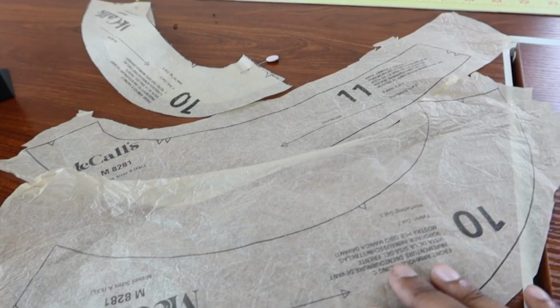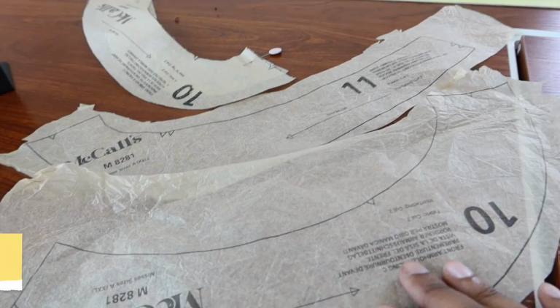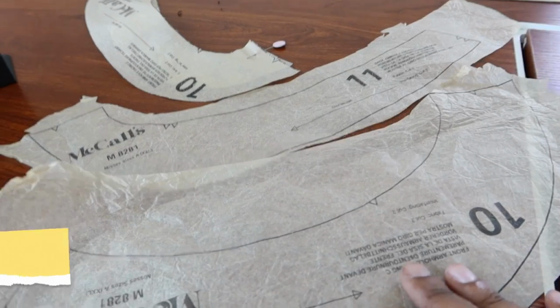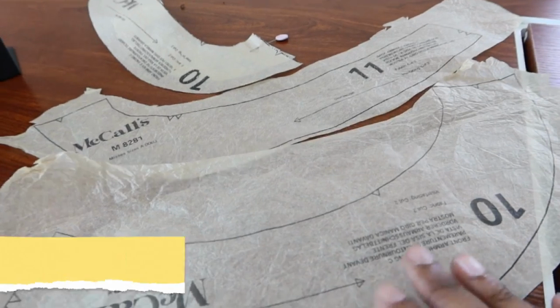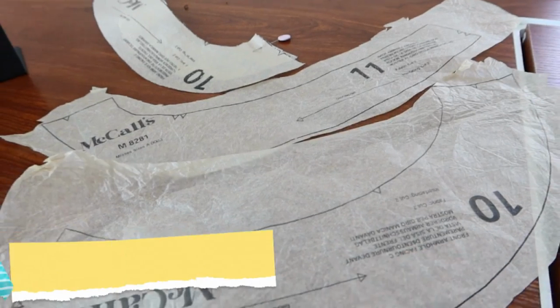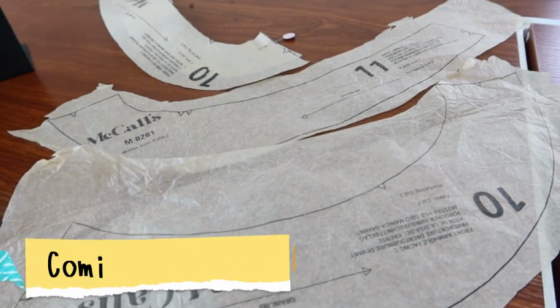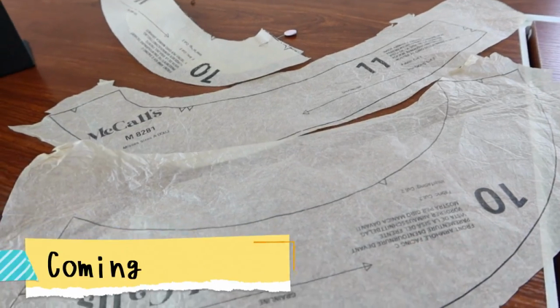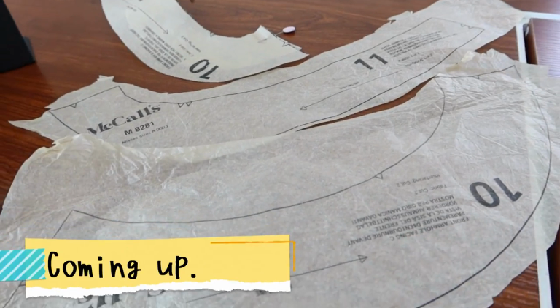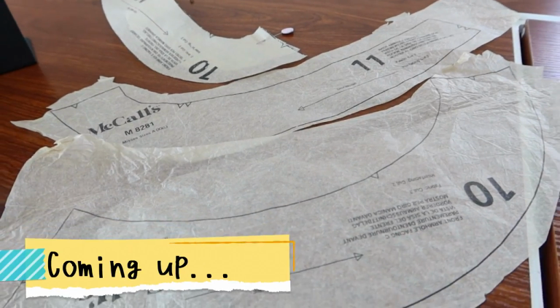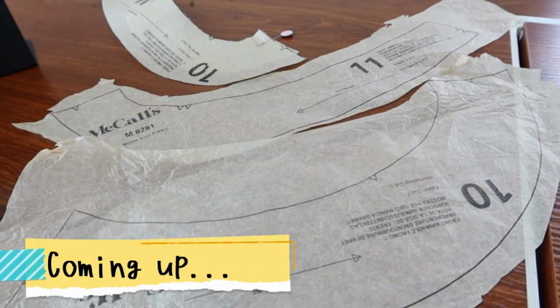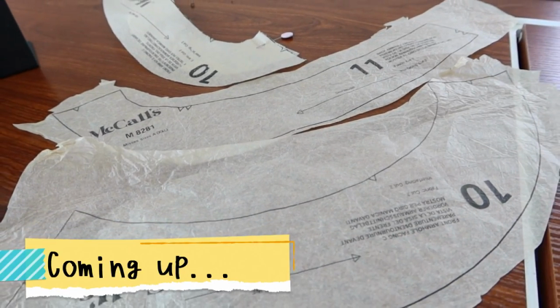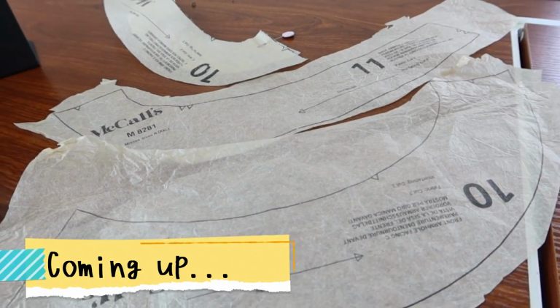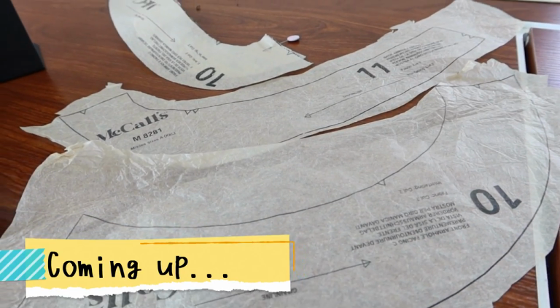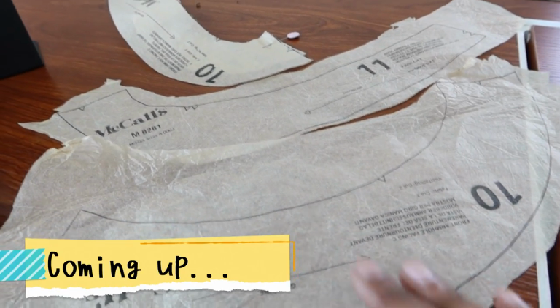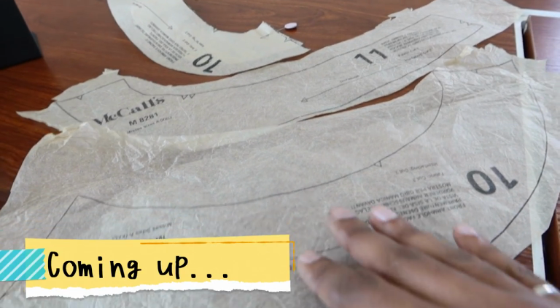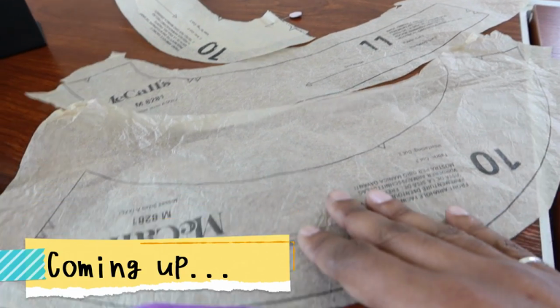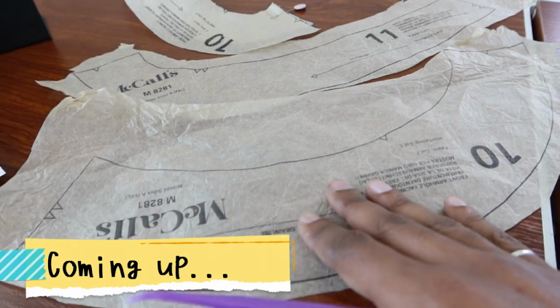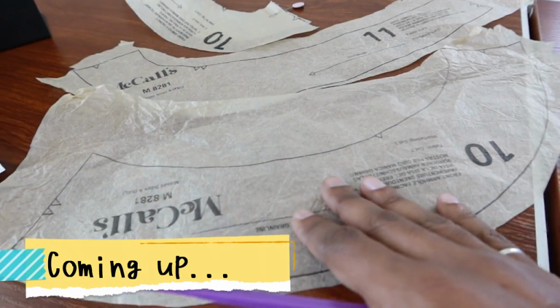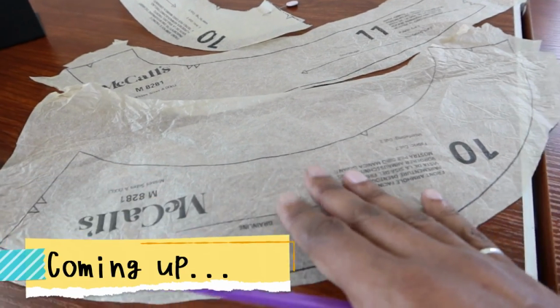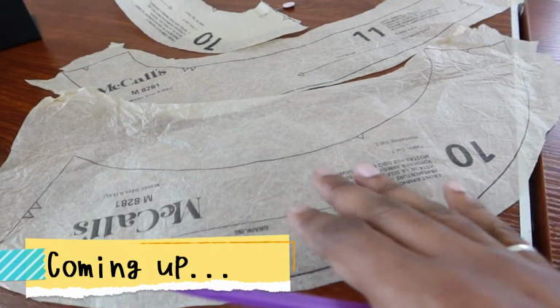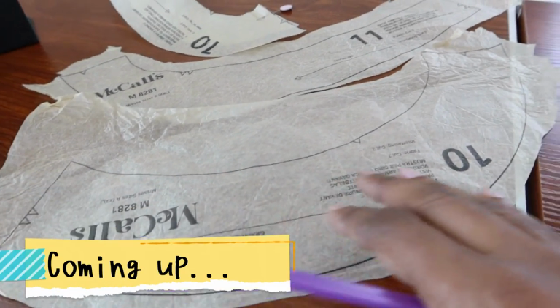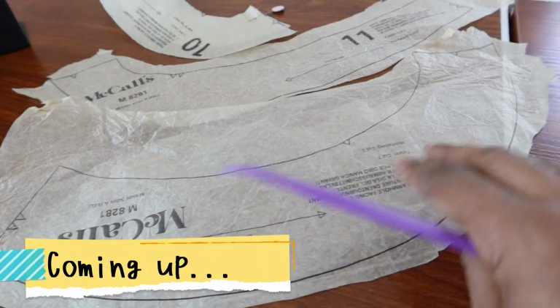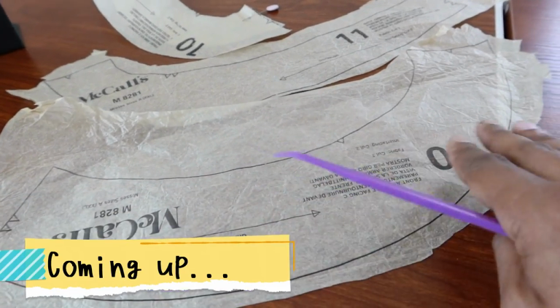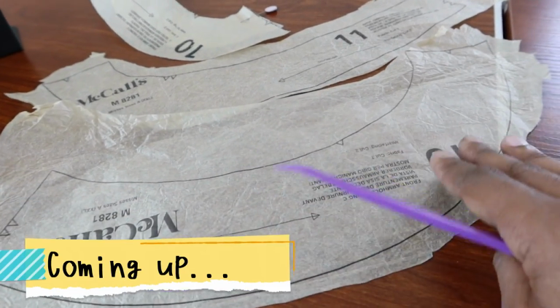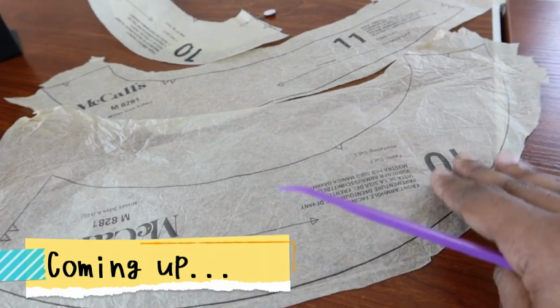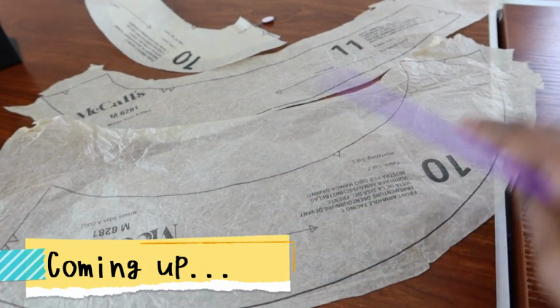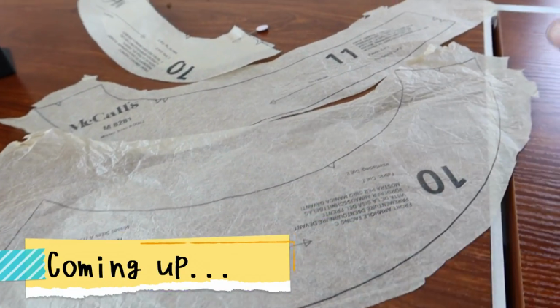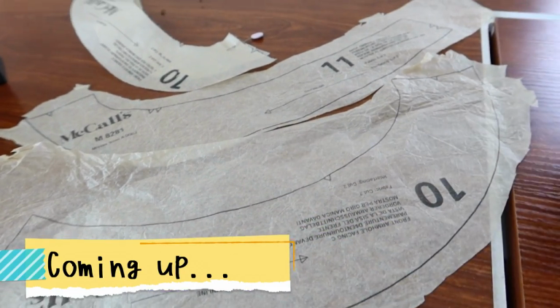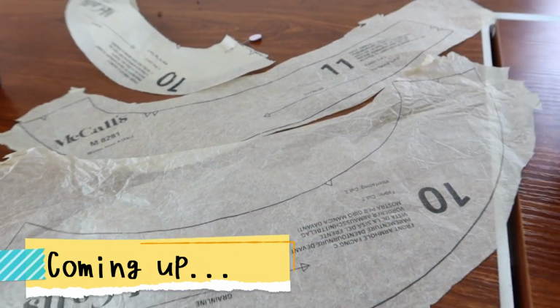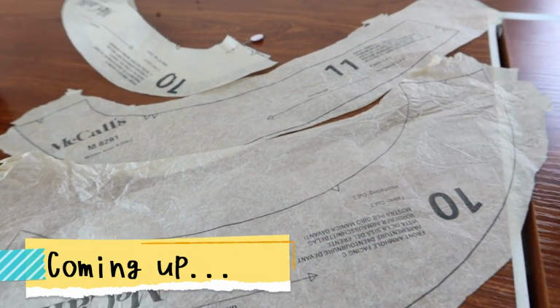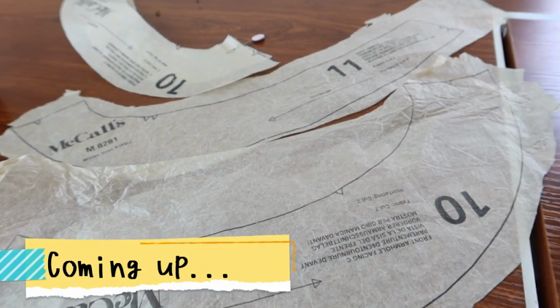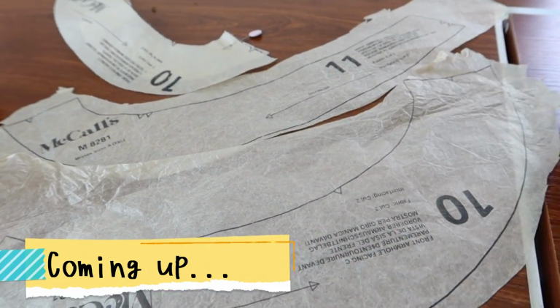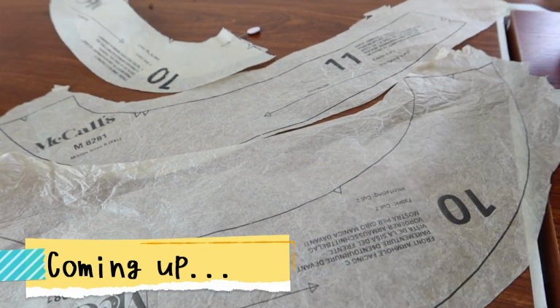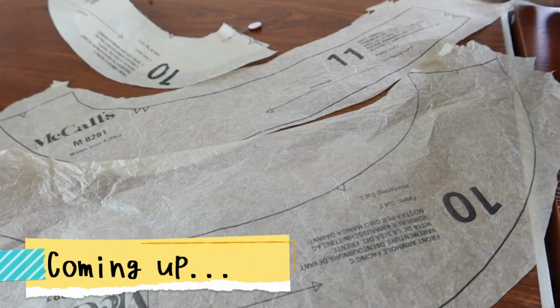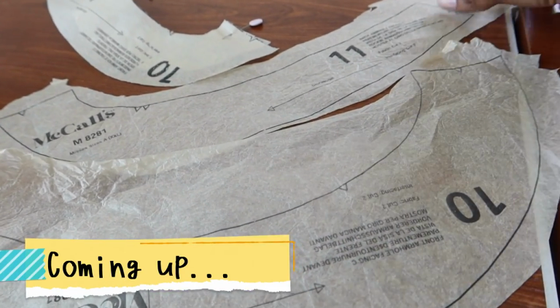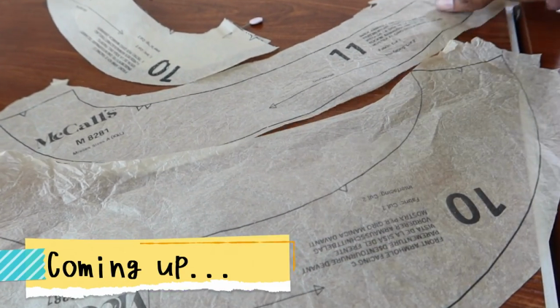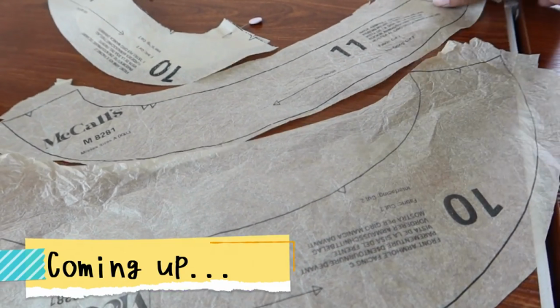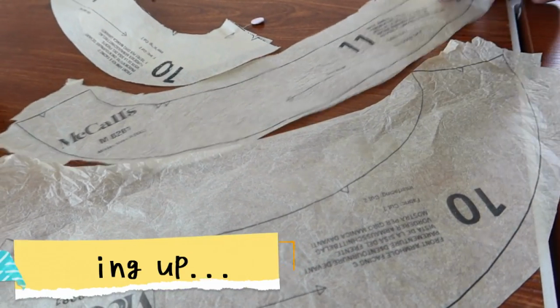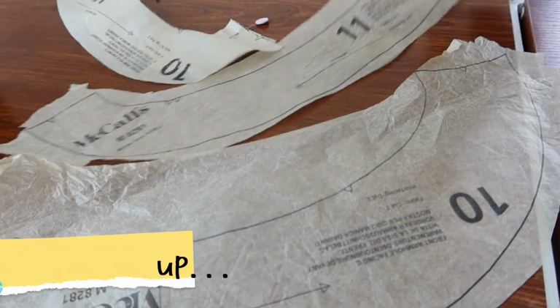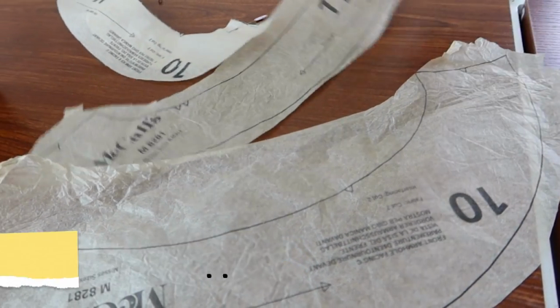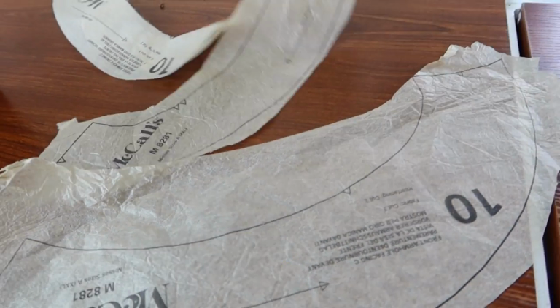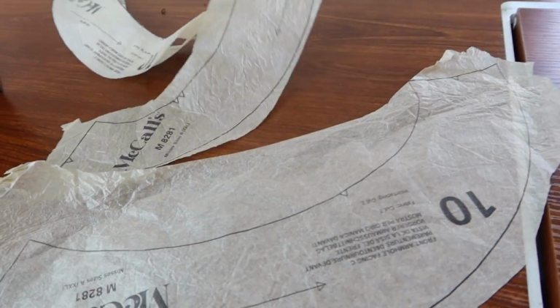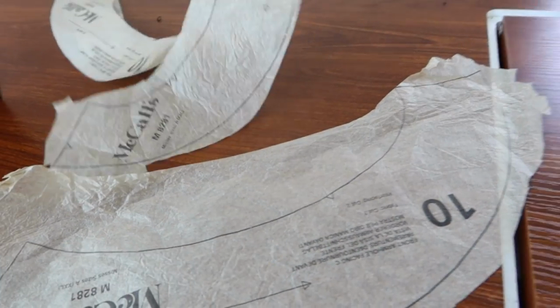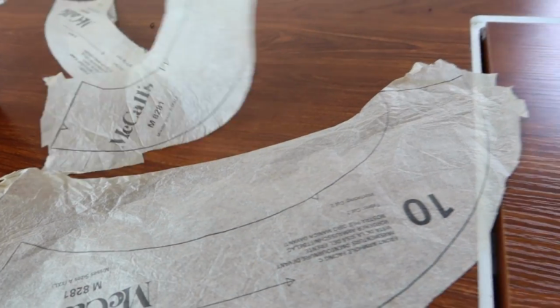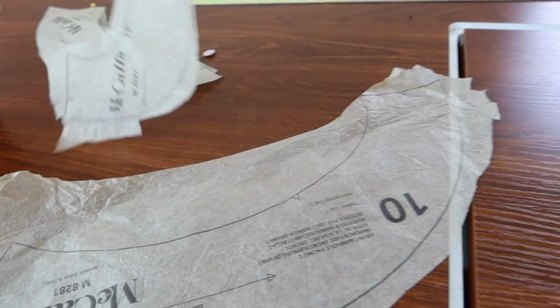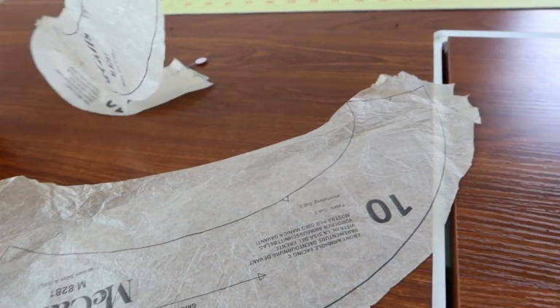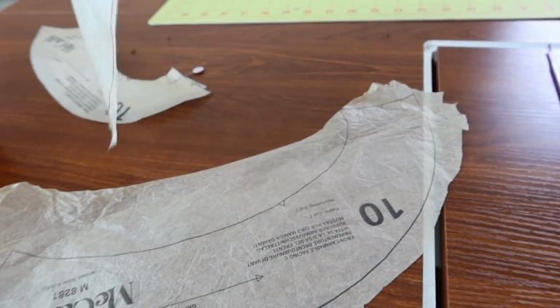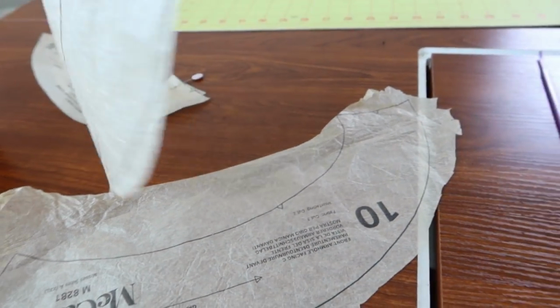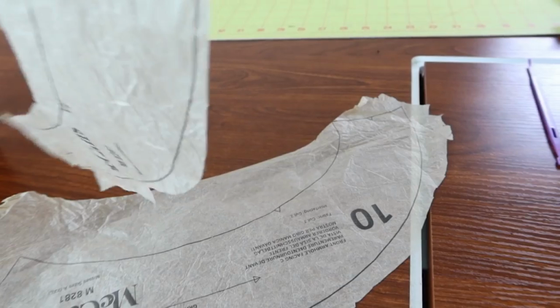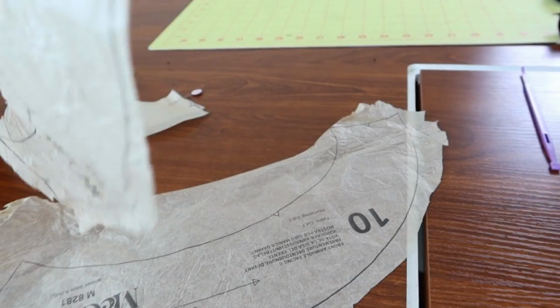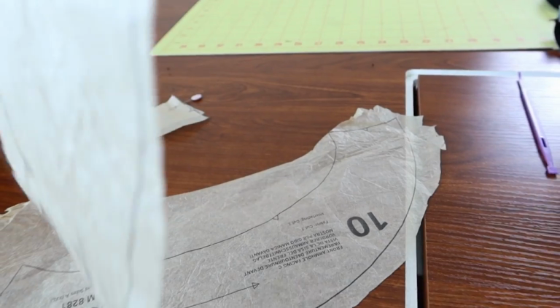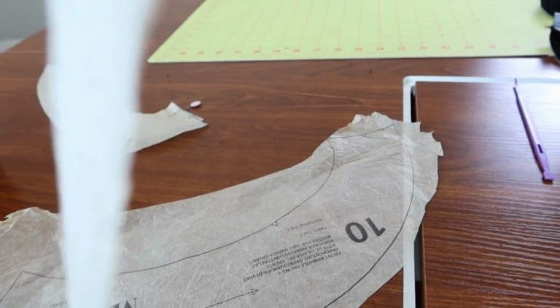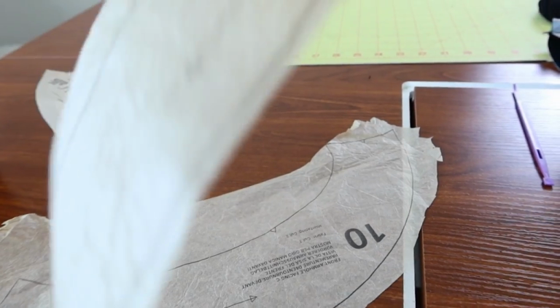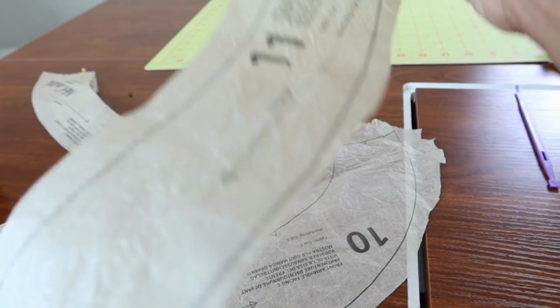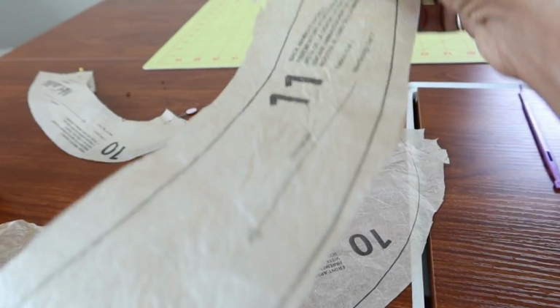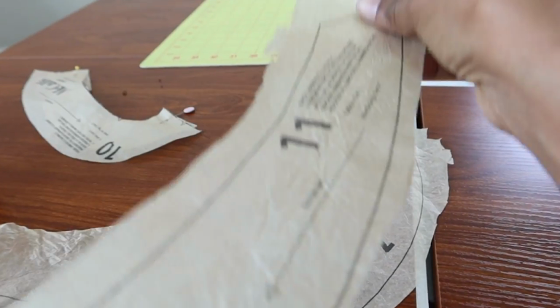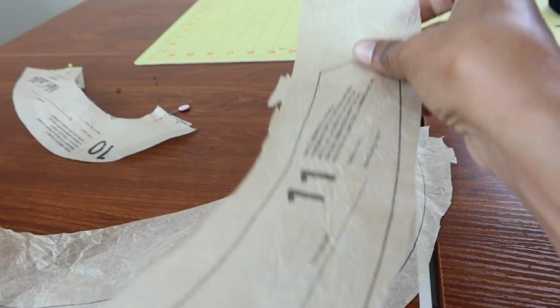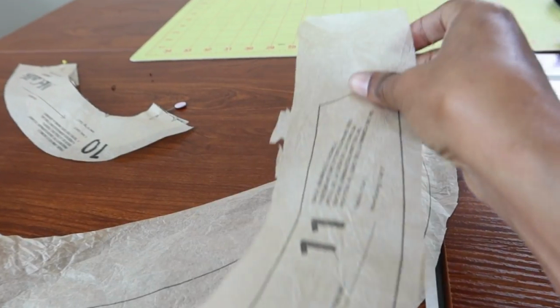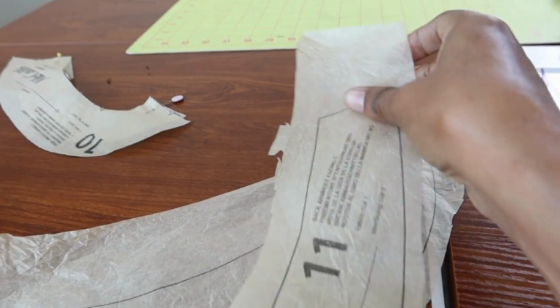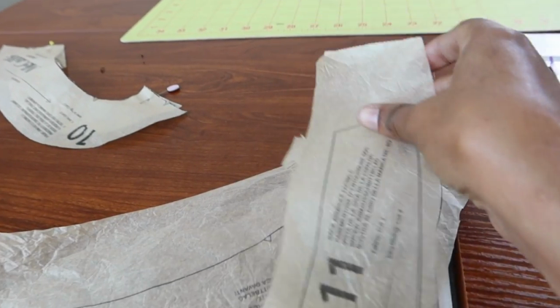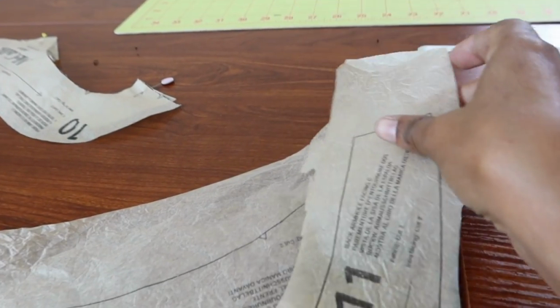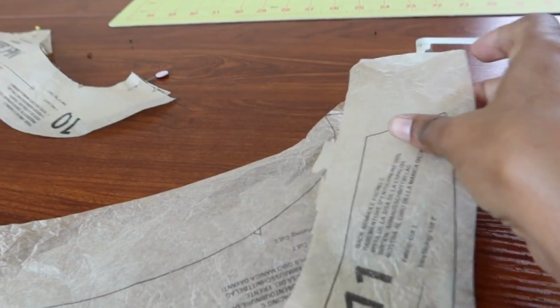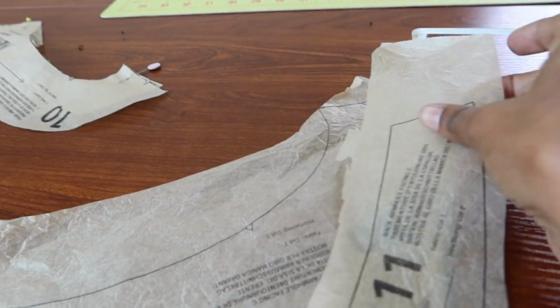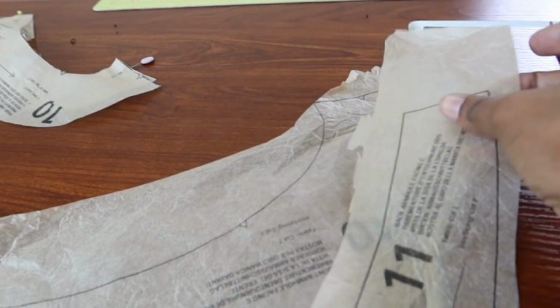I also pulled out the extra large pieces just to see if maybe it was an error that was just in the extra small.